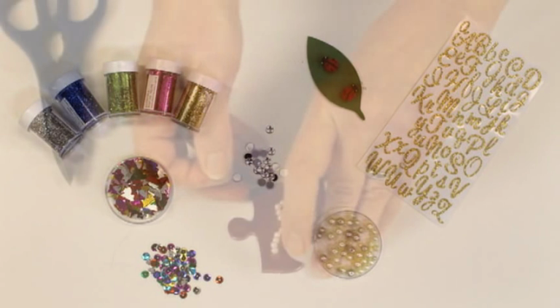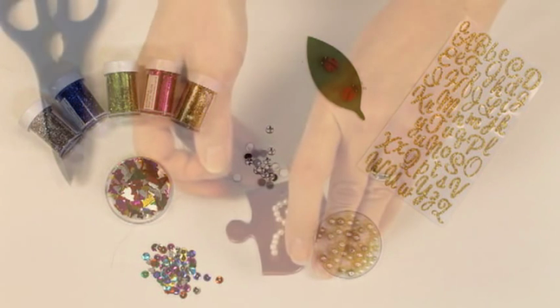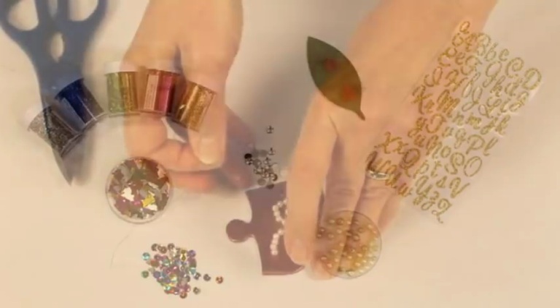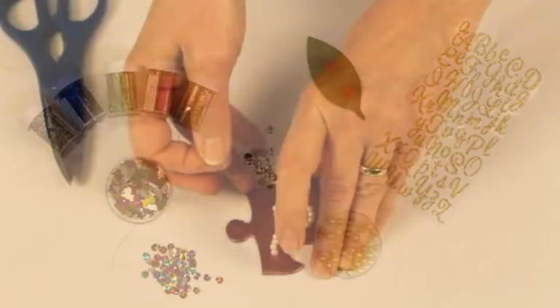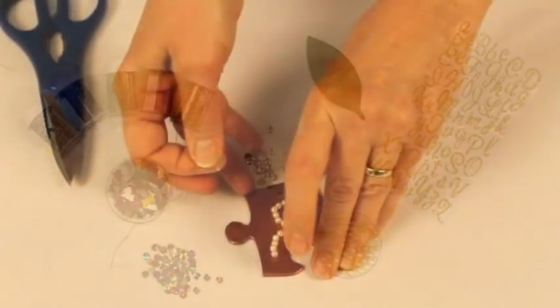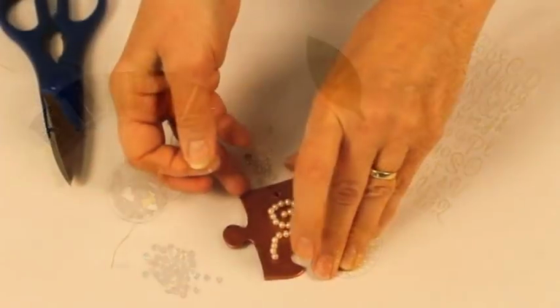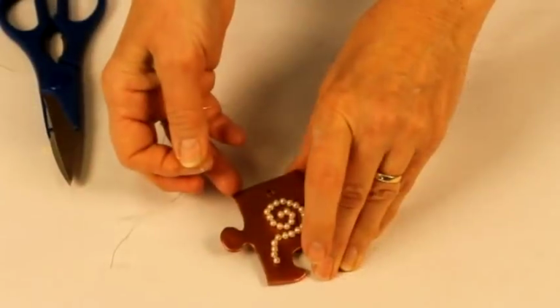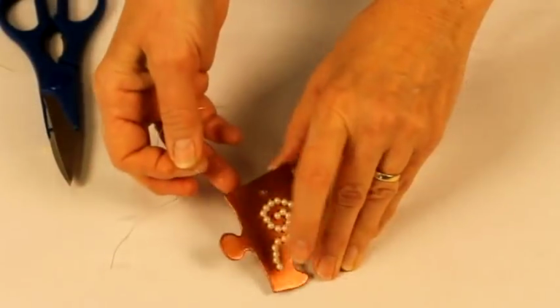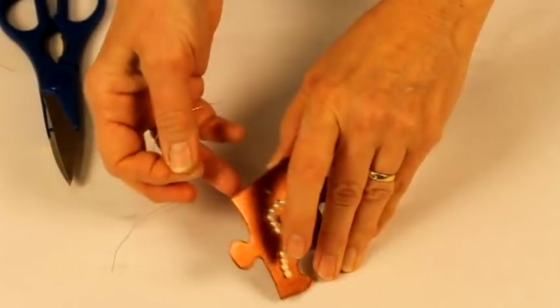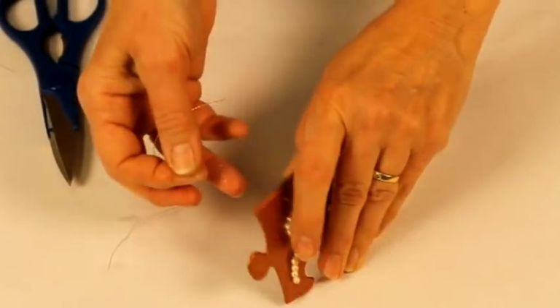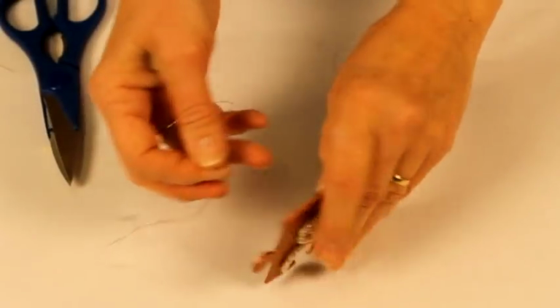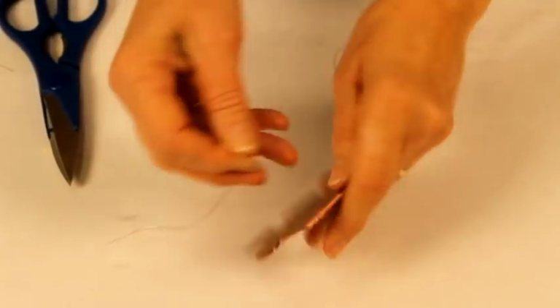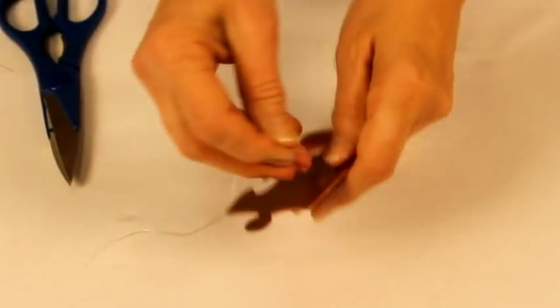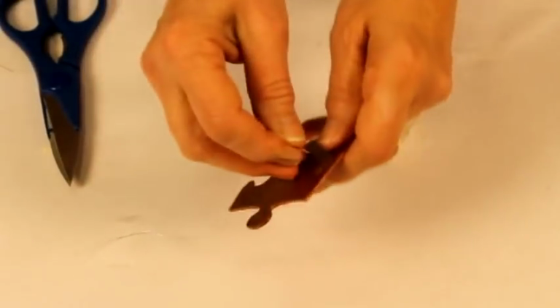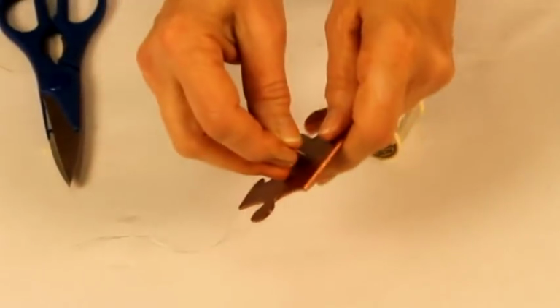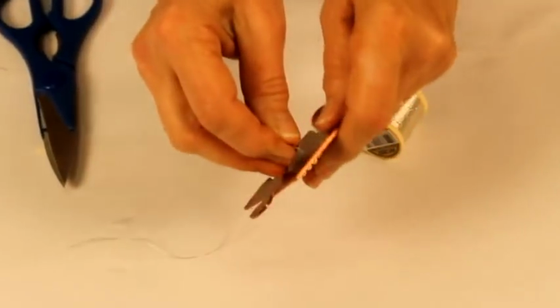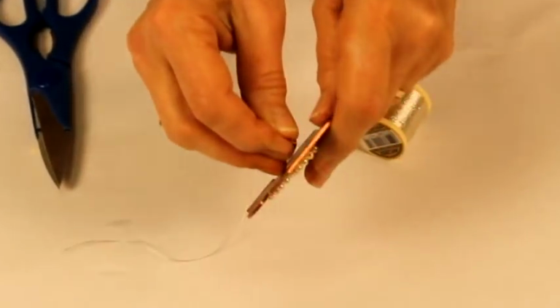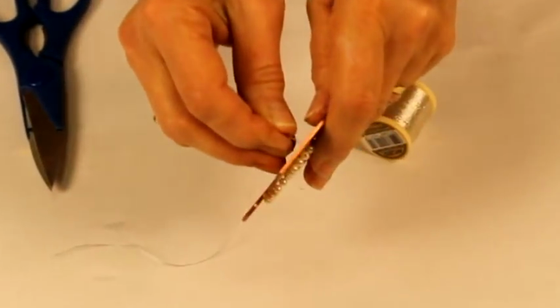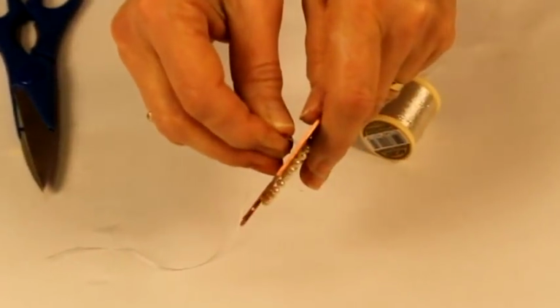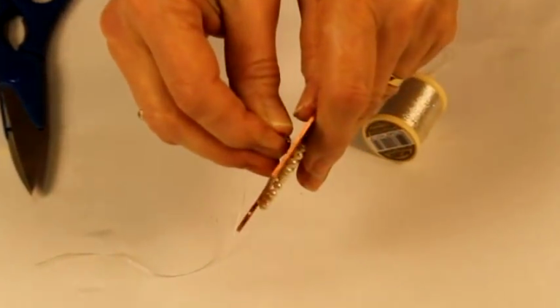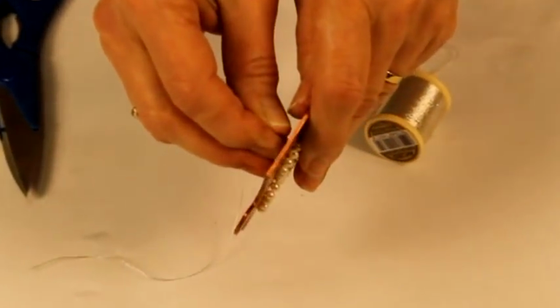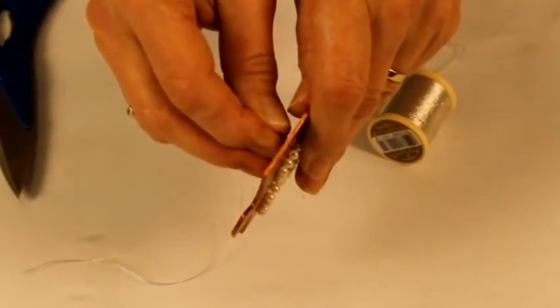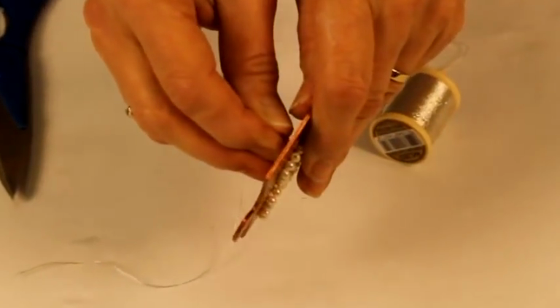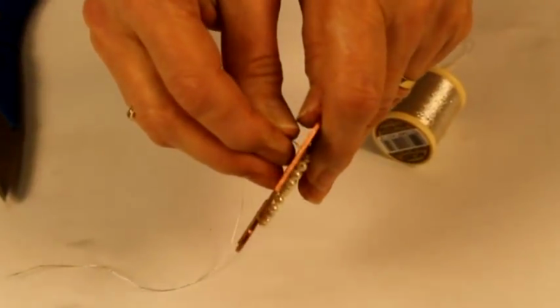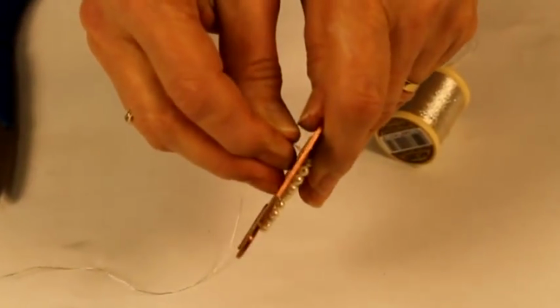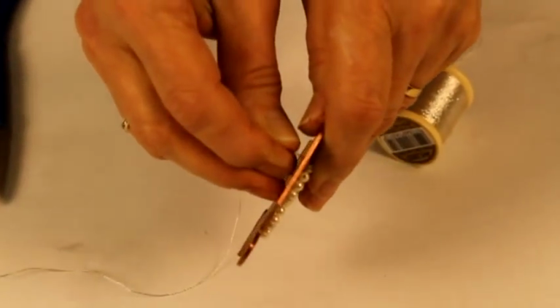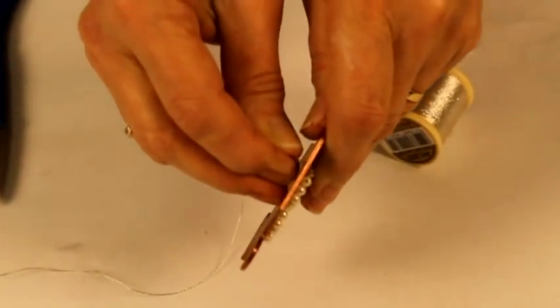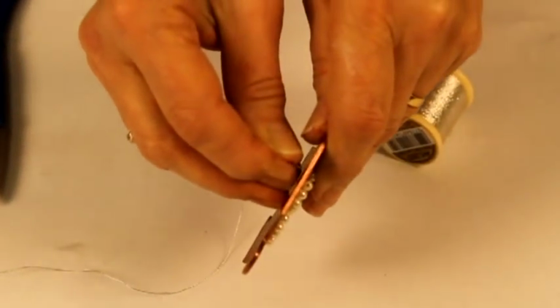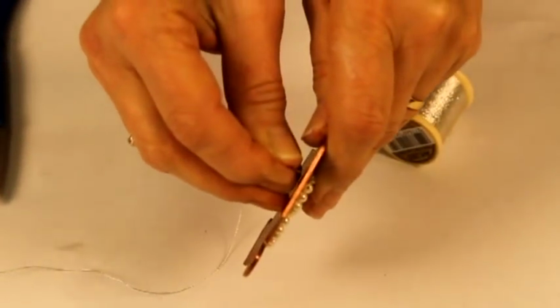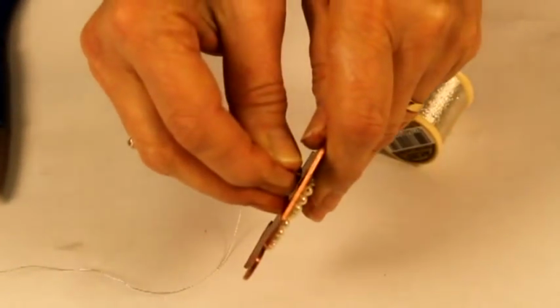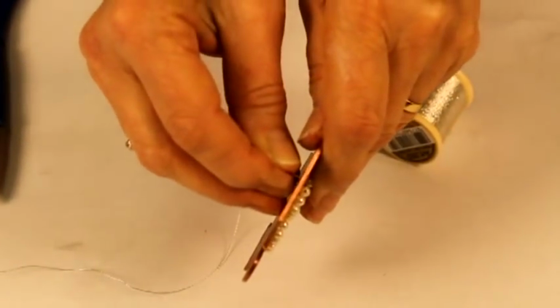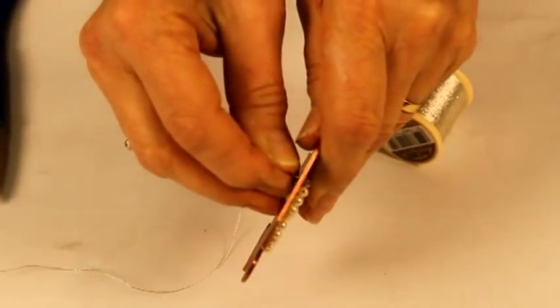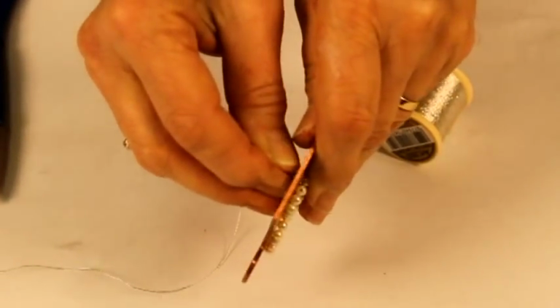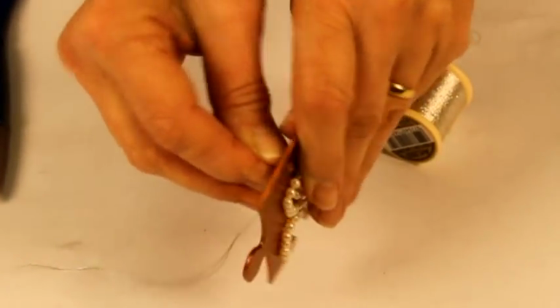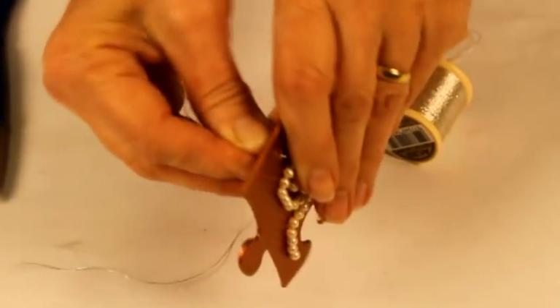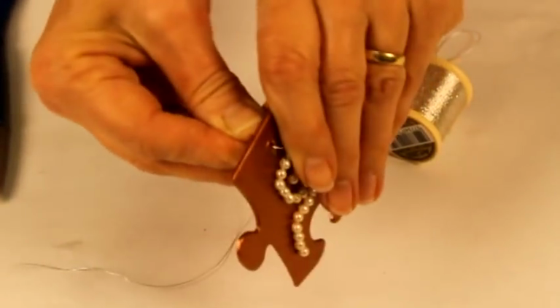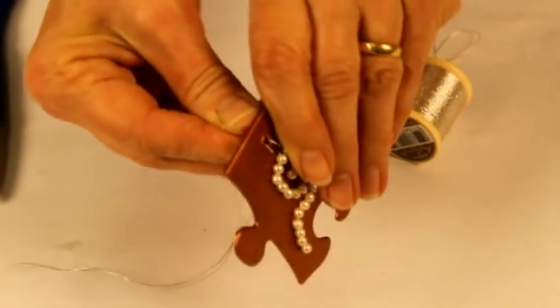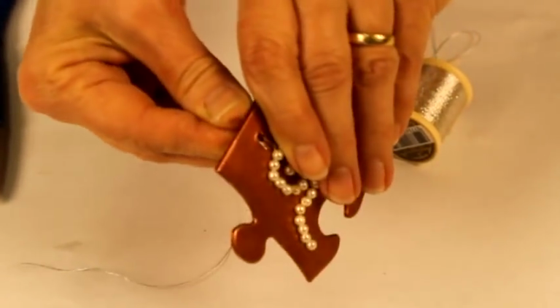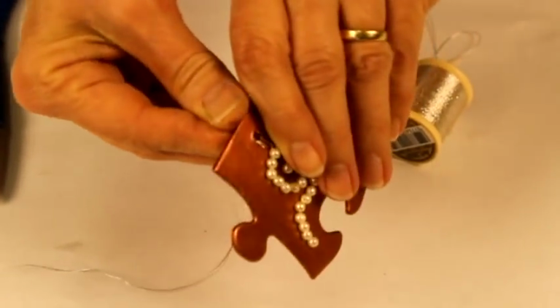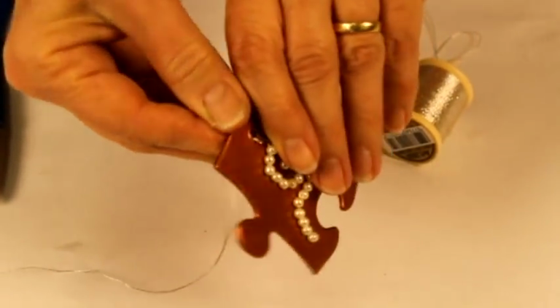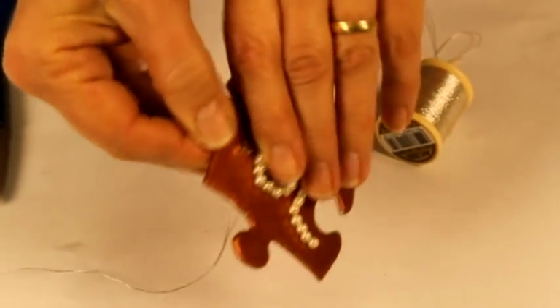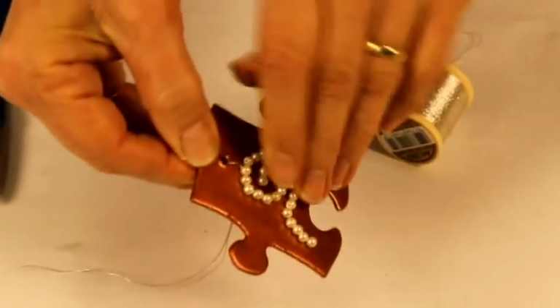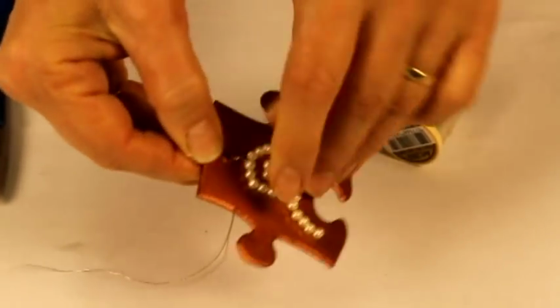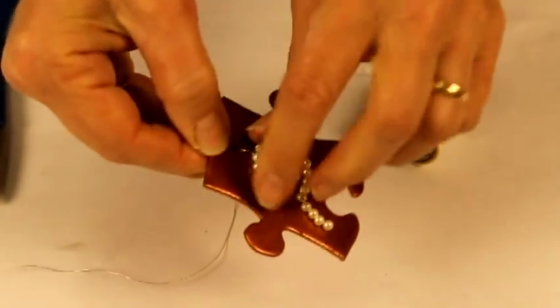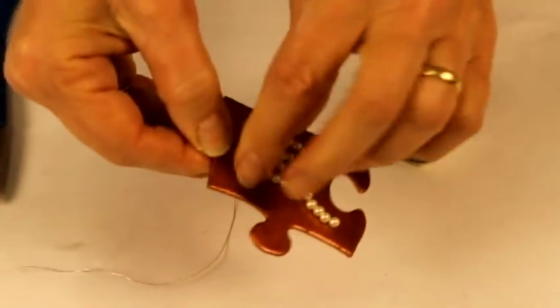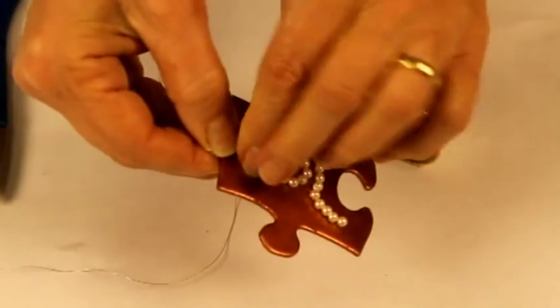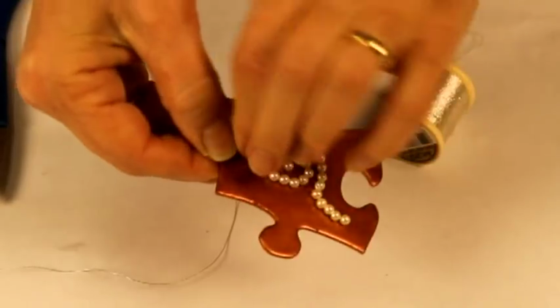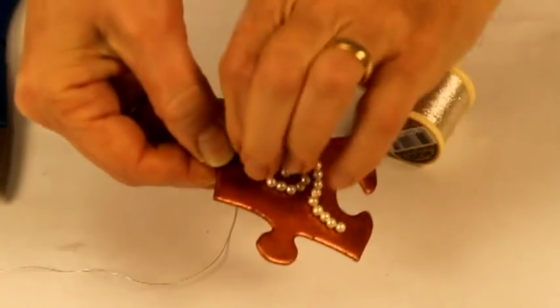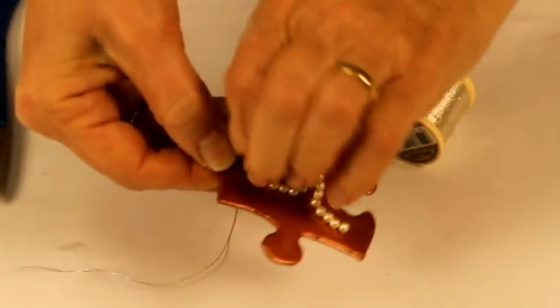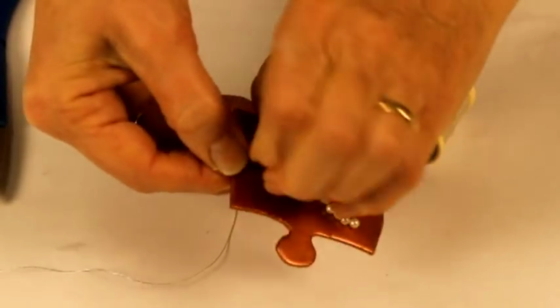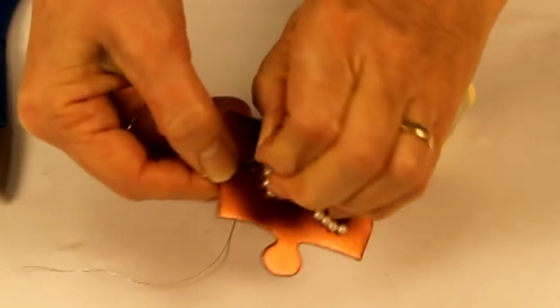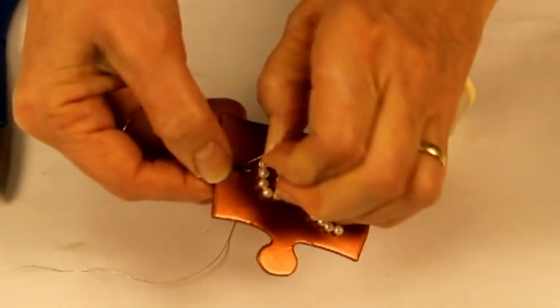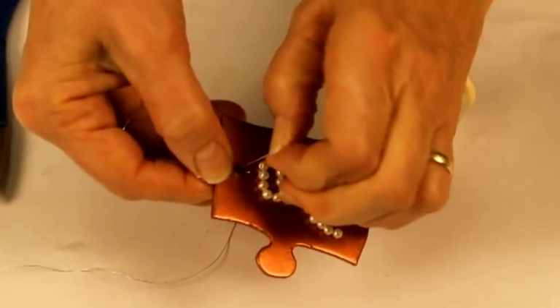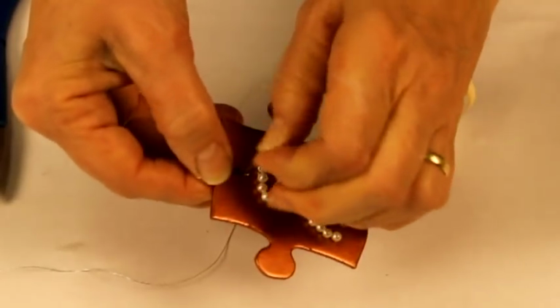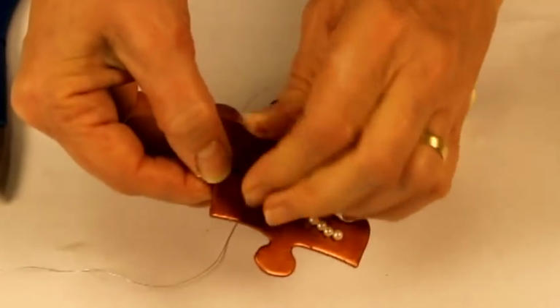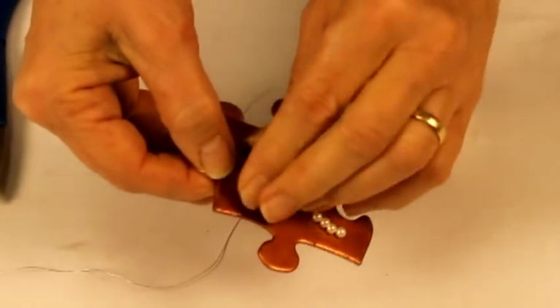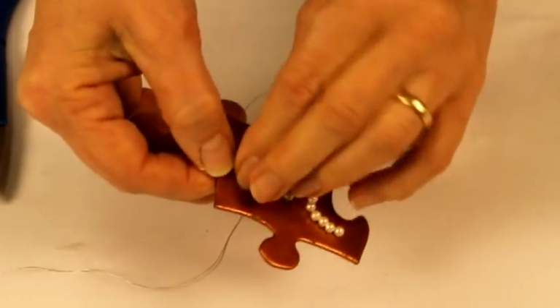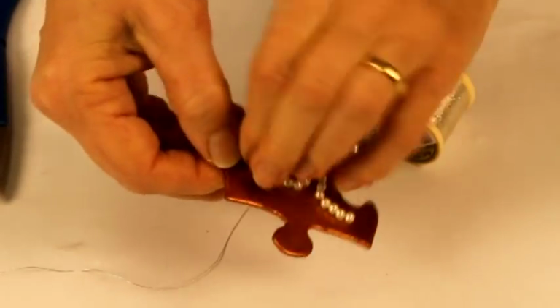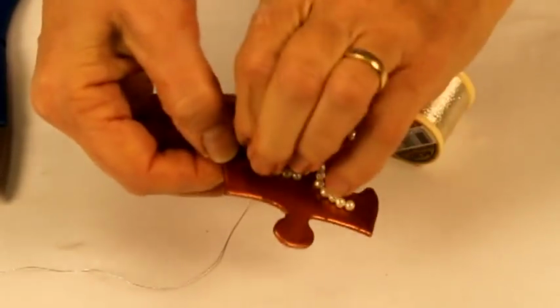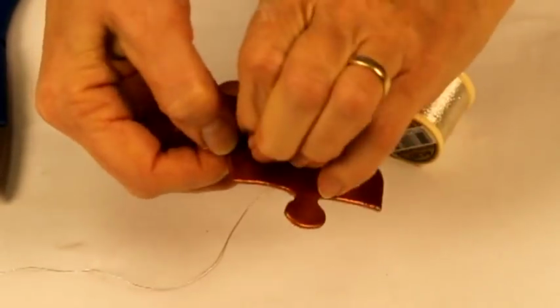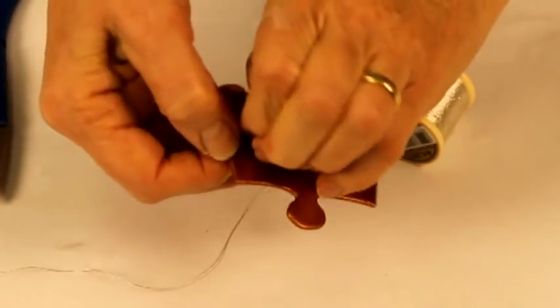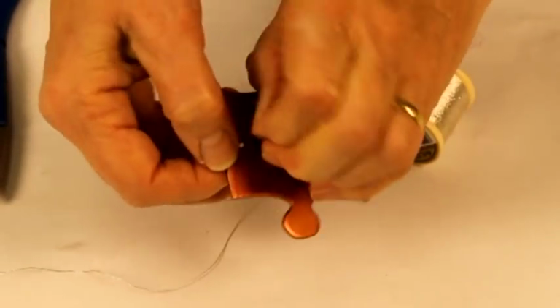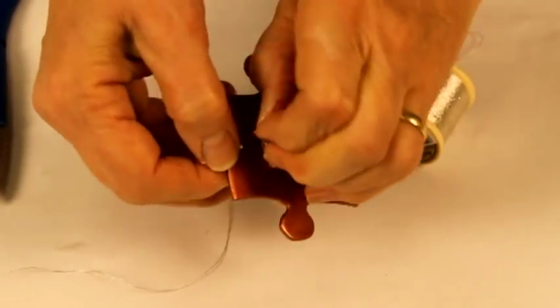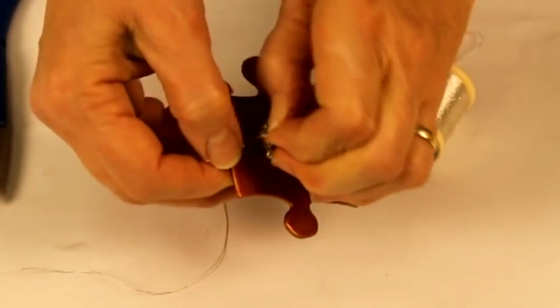Finally, pass a gold or silver thread through the hole that you drilled in the beginning so that you can hang your Christmas ornament on the tree.